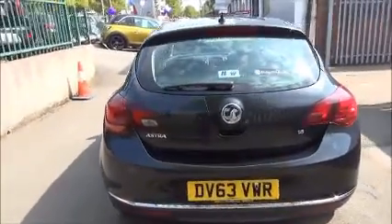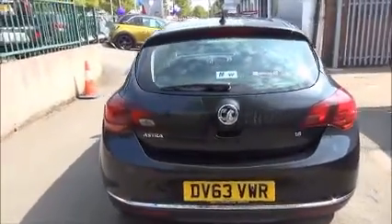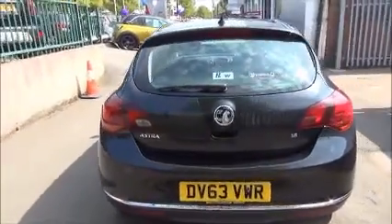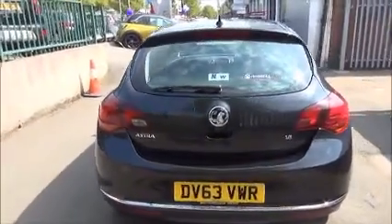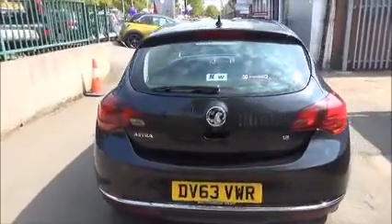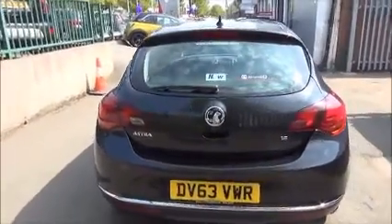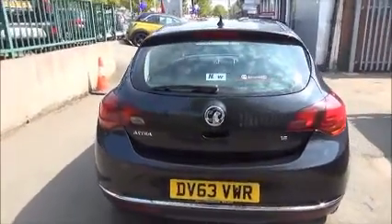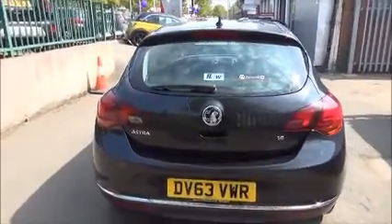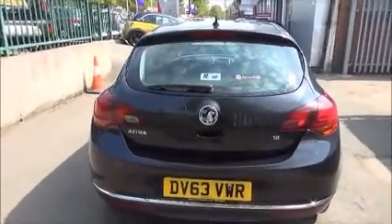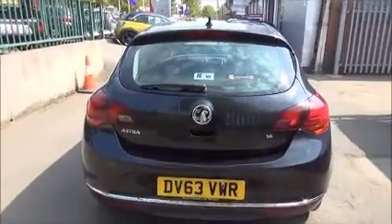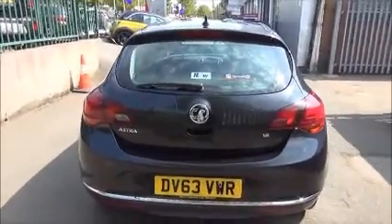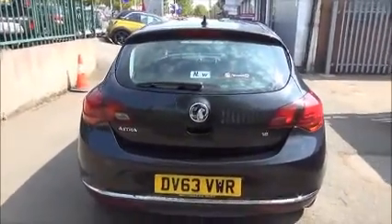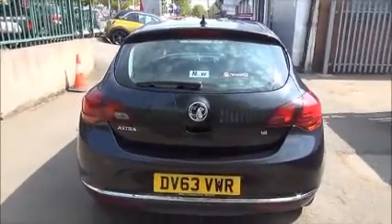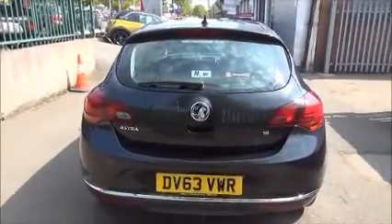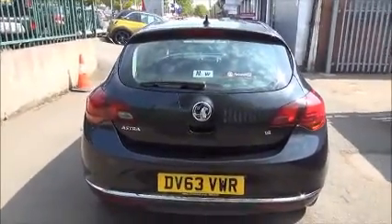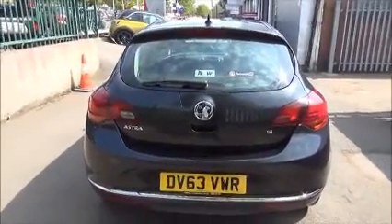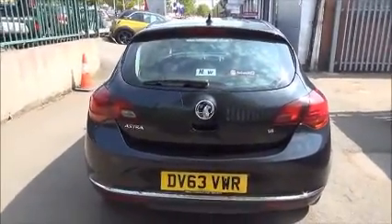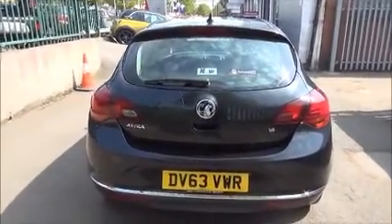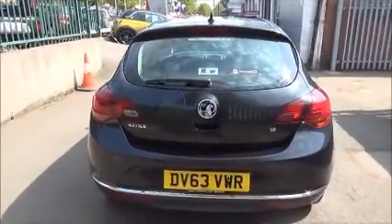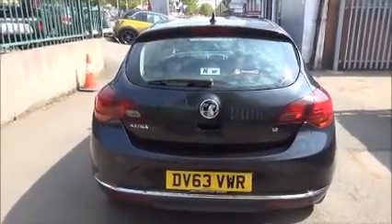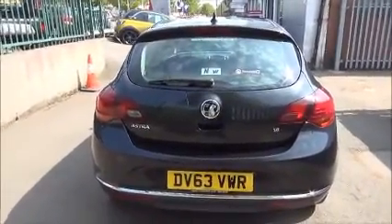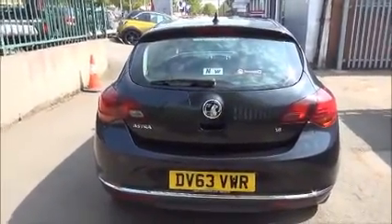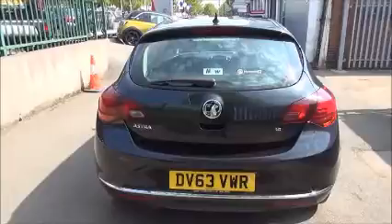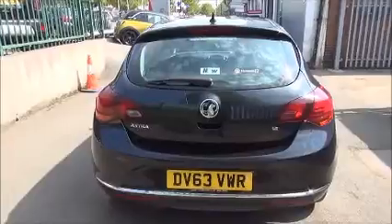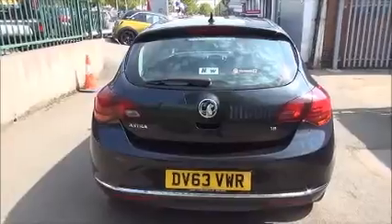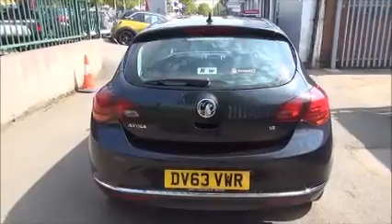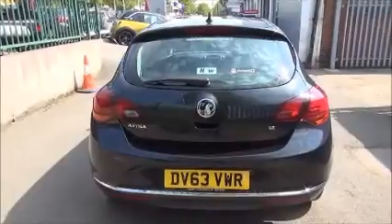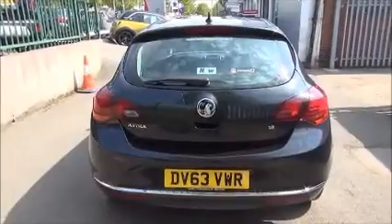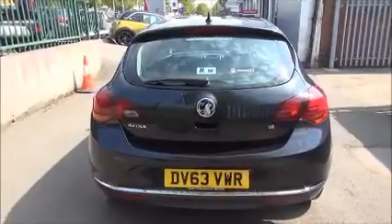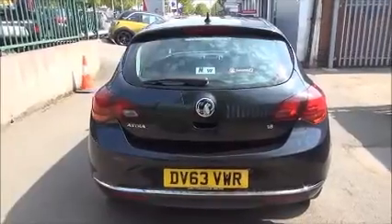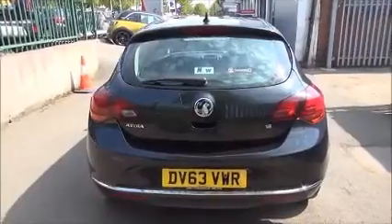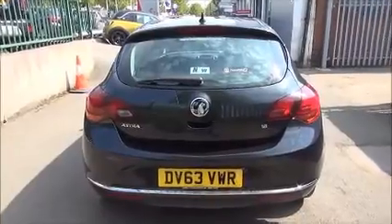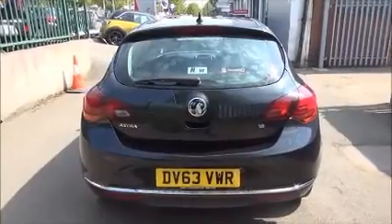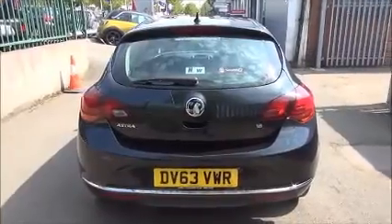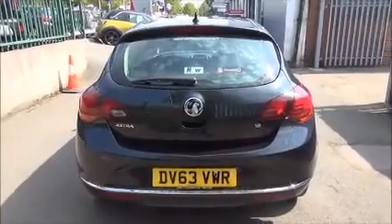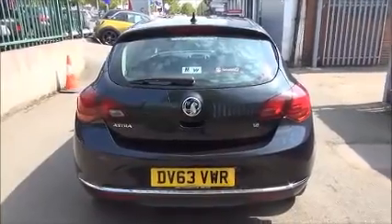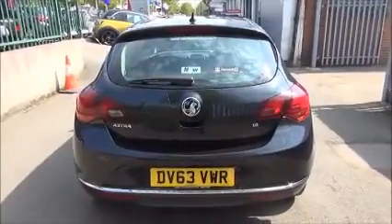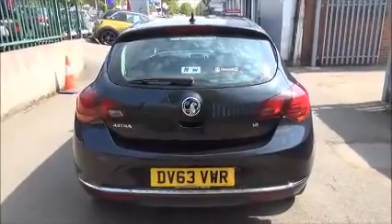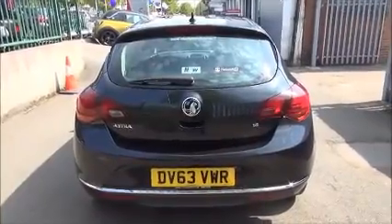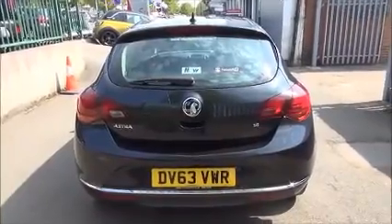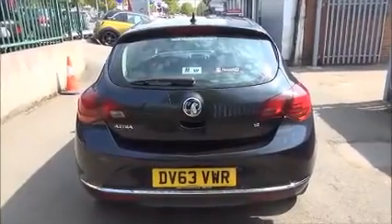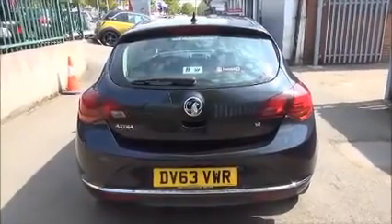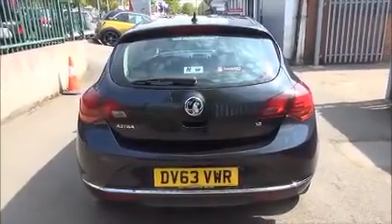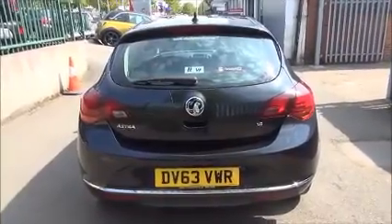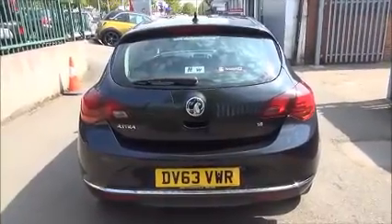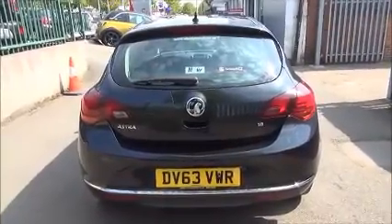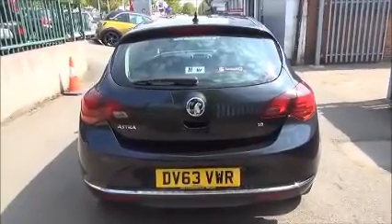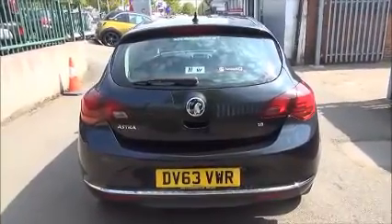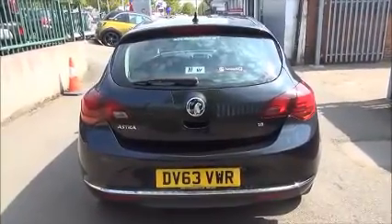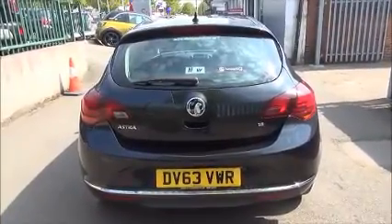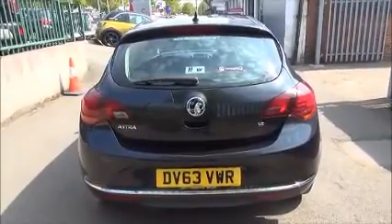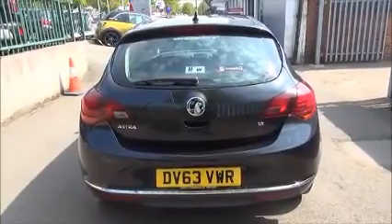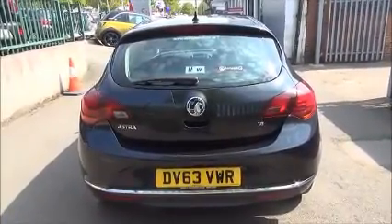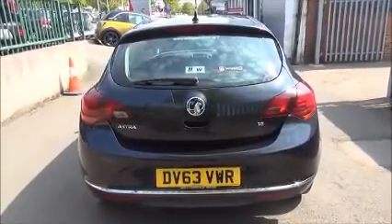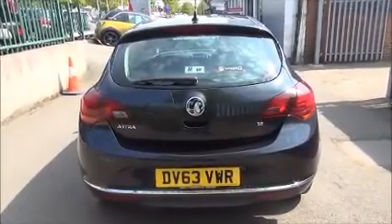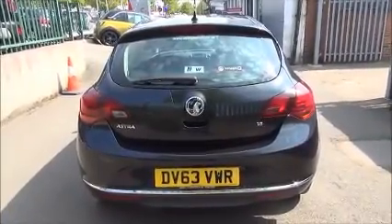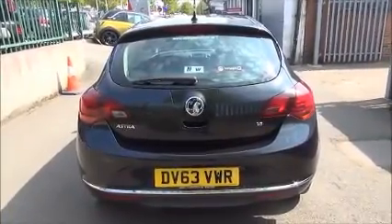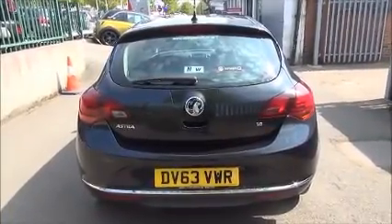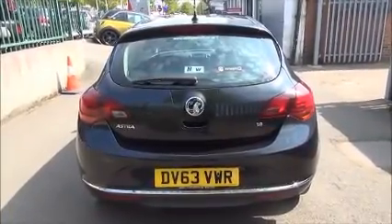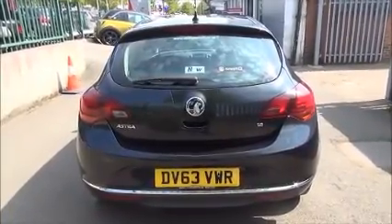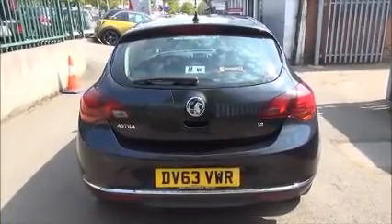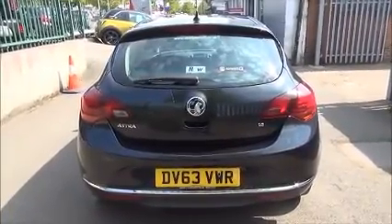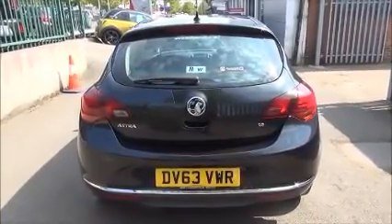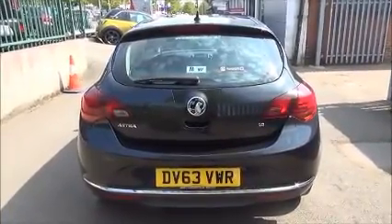At the rear of the vehicle we've got a high central brake light, a rear wash and wiper arm, and a colour-coded rear bumper with chrome styling.